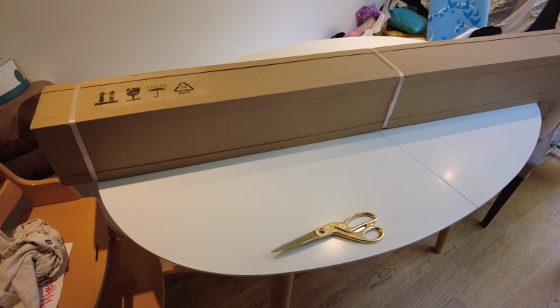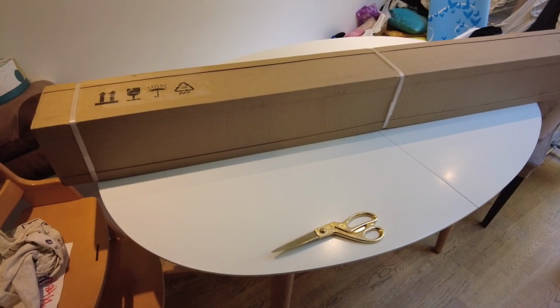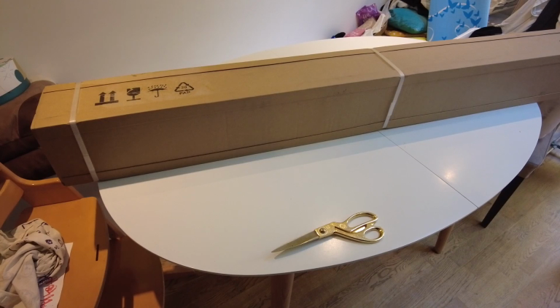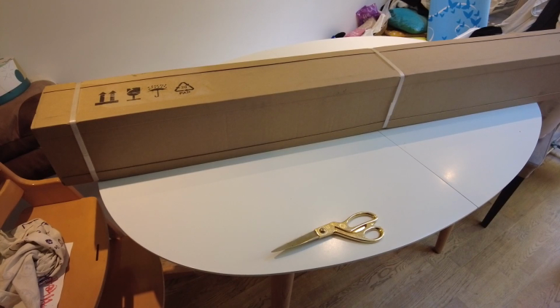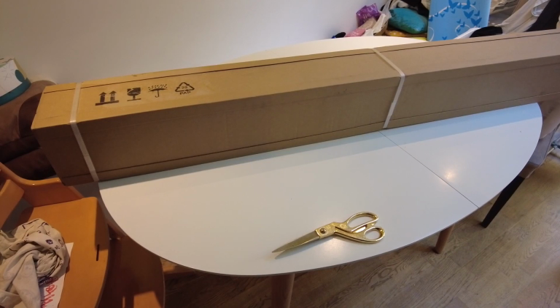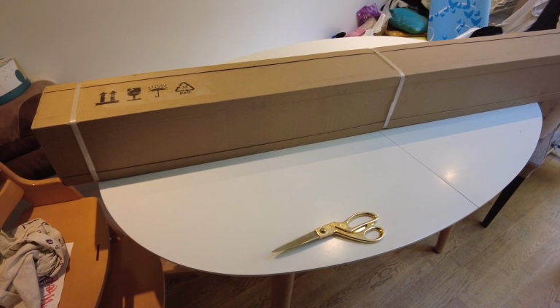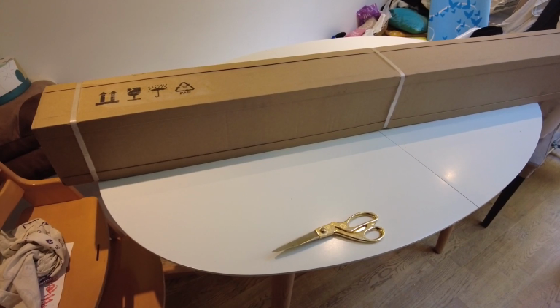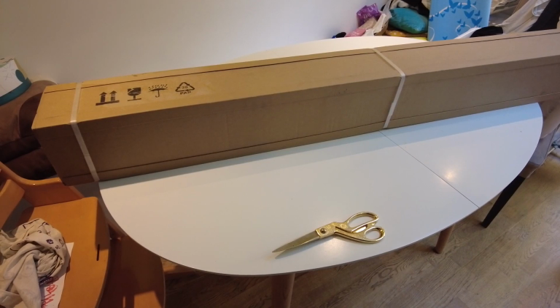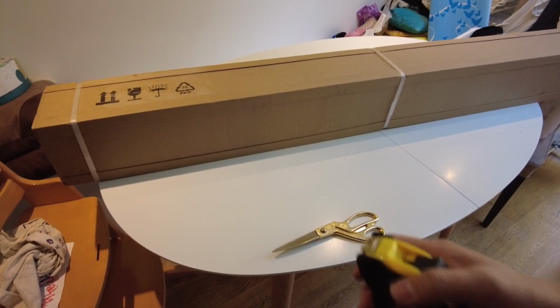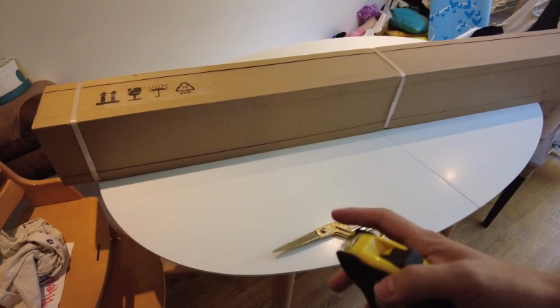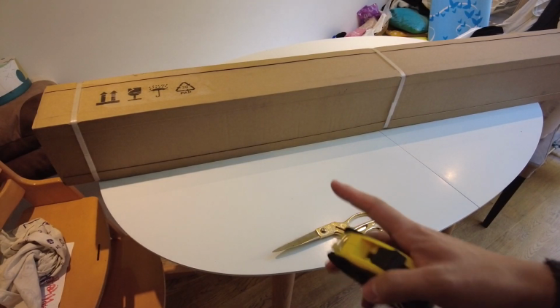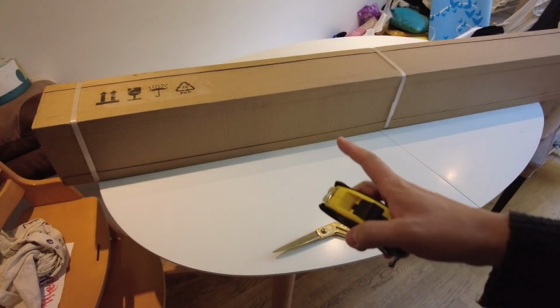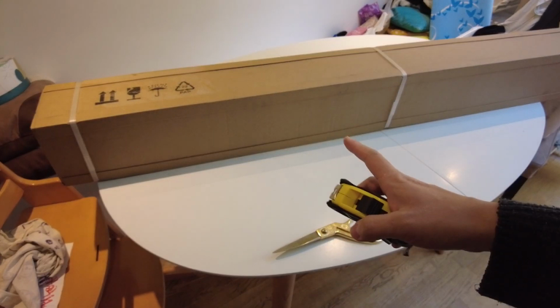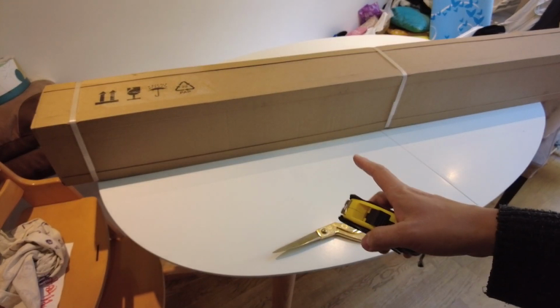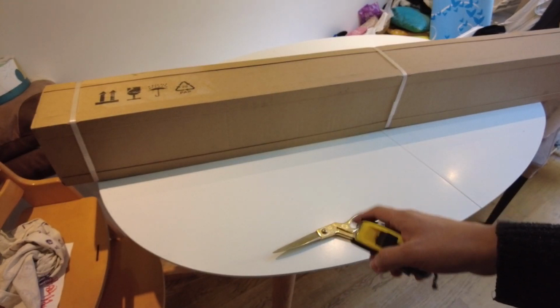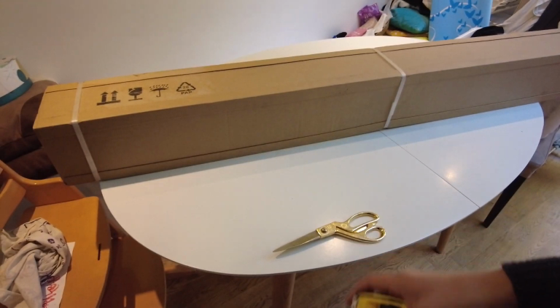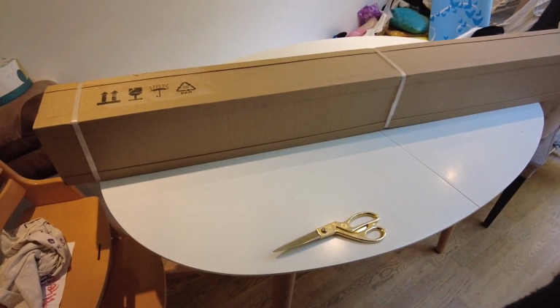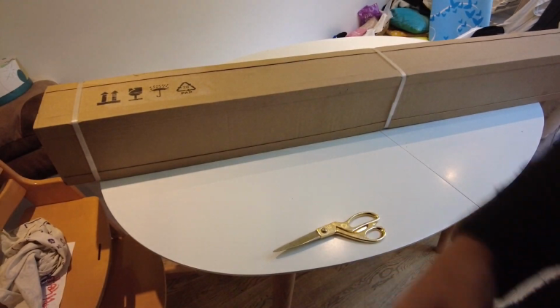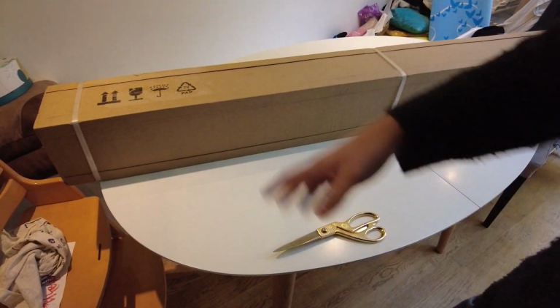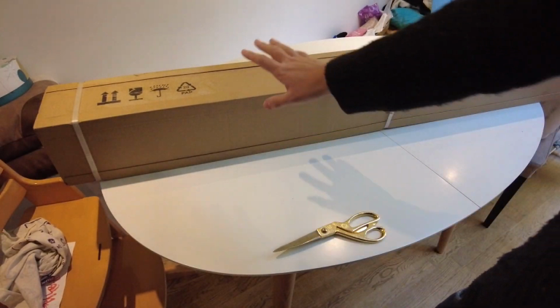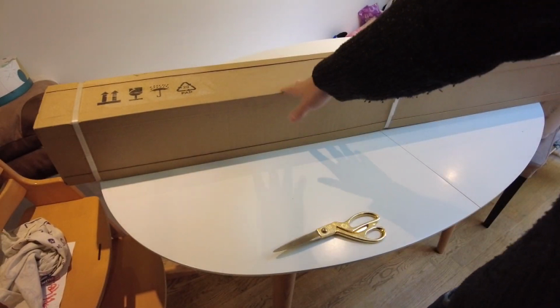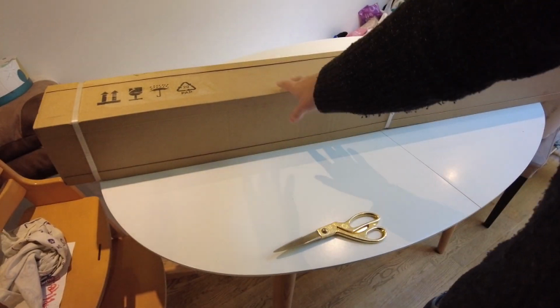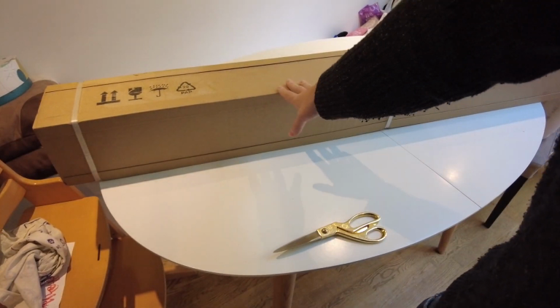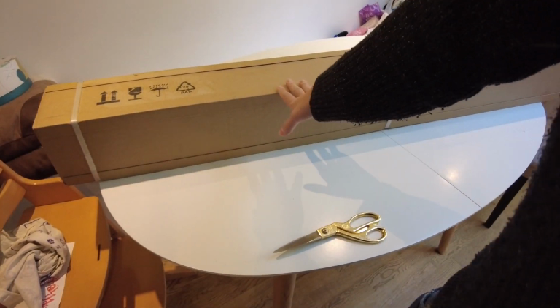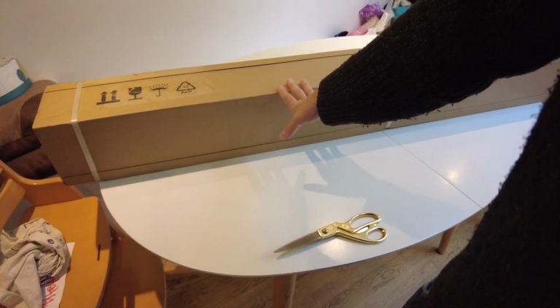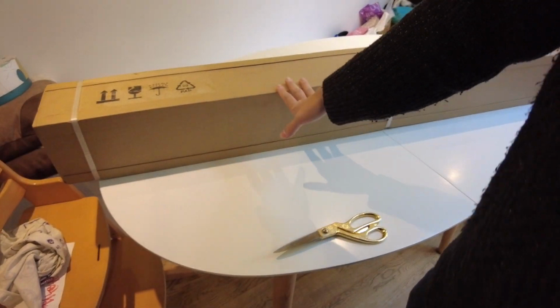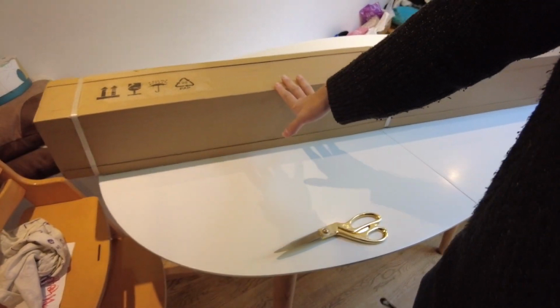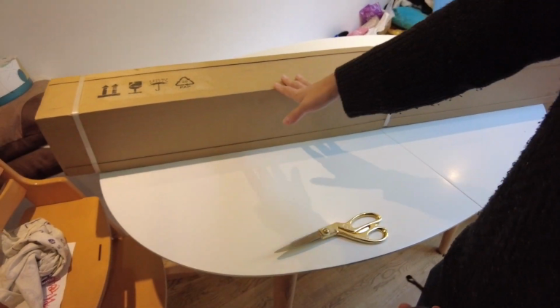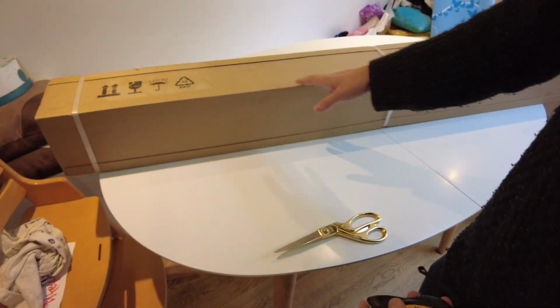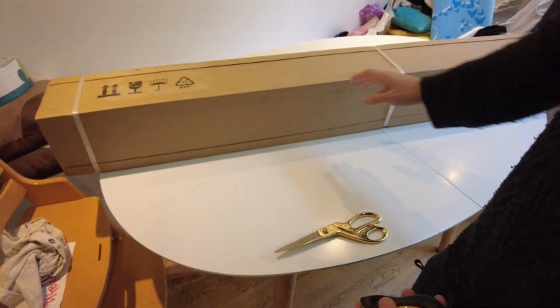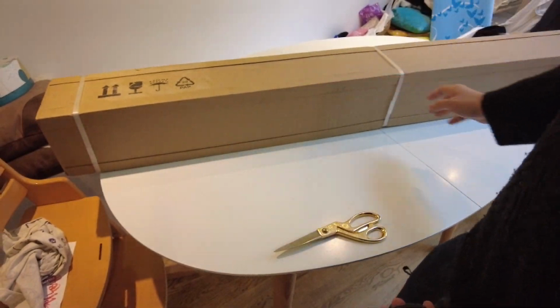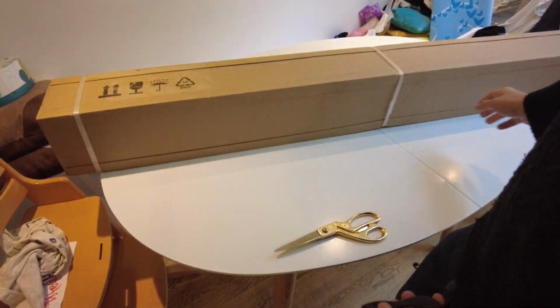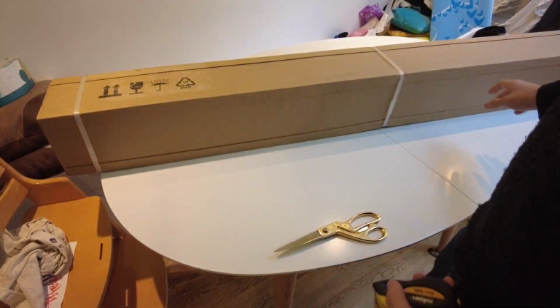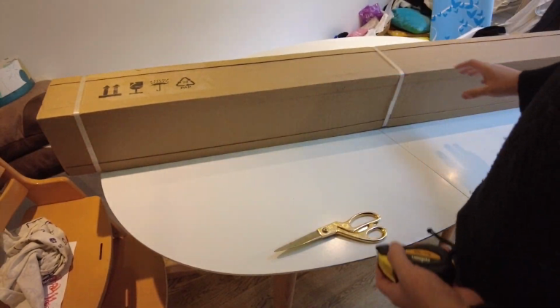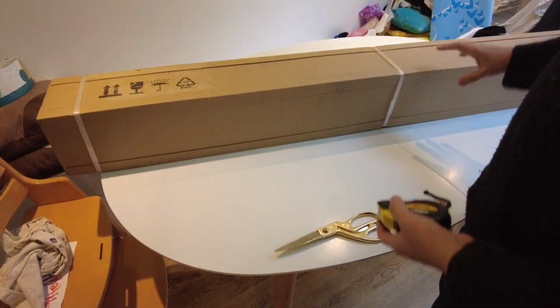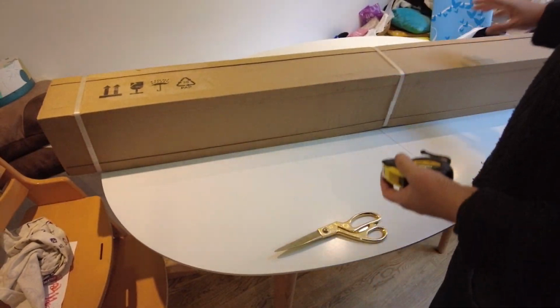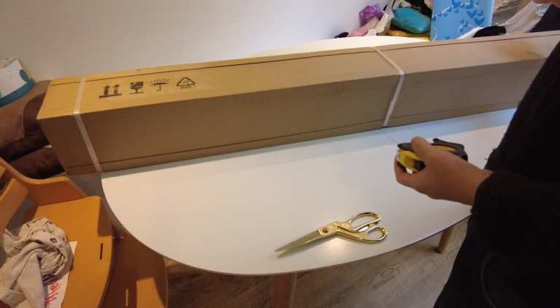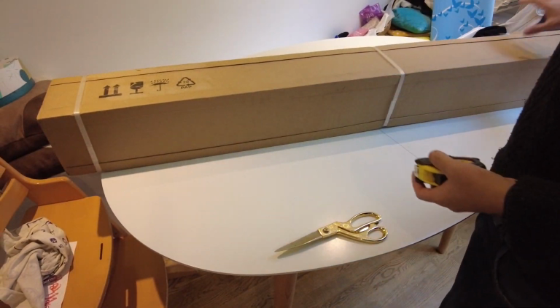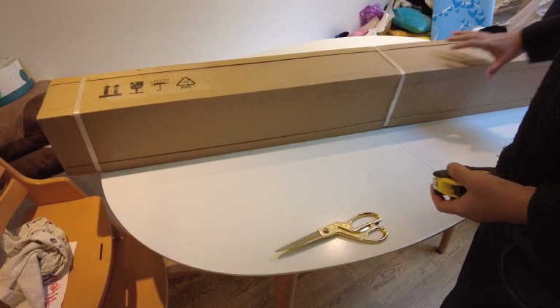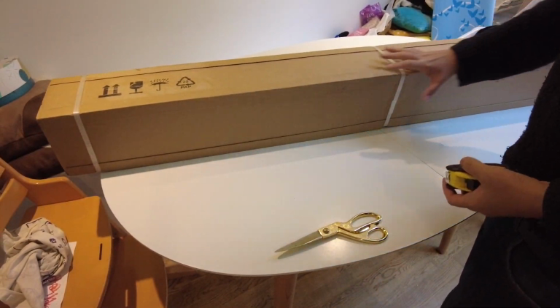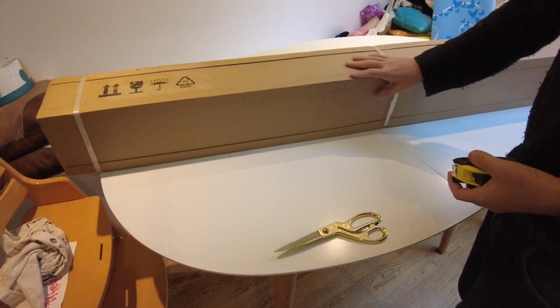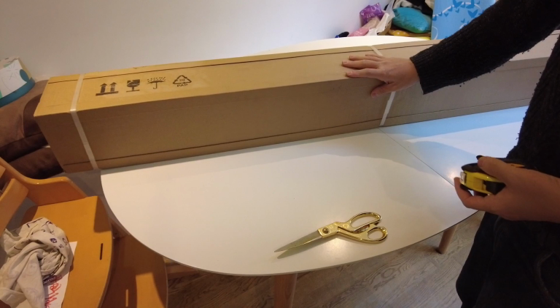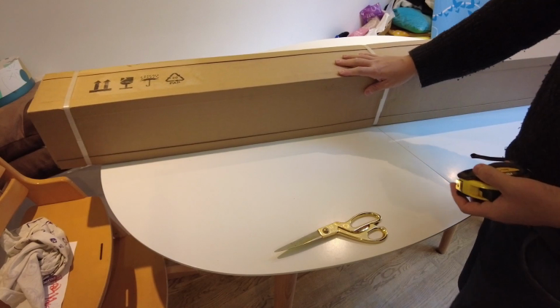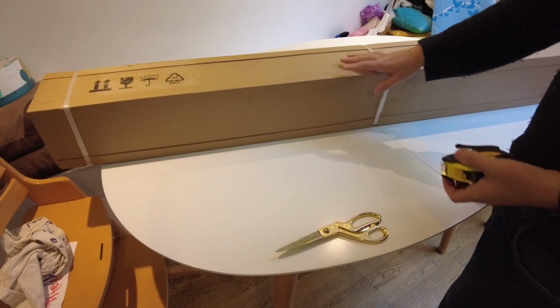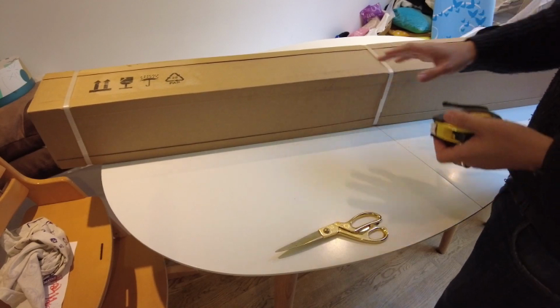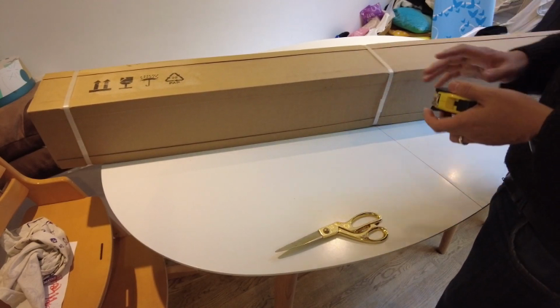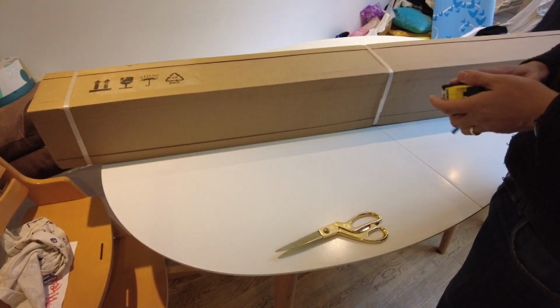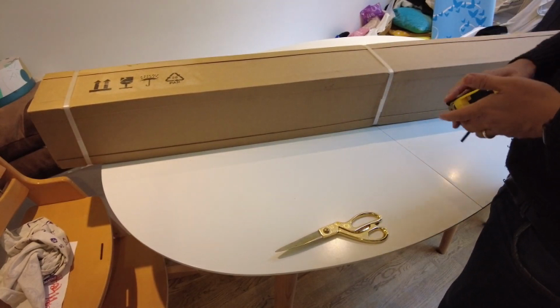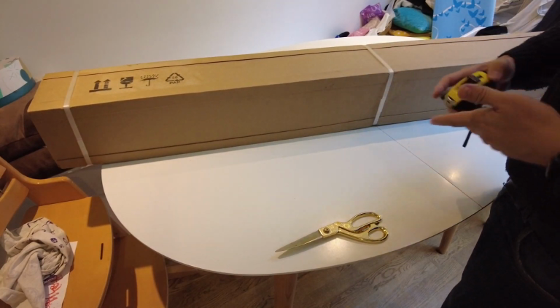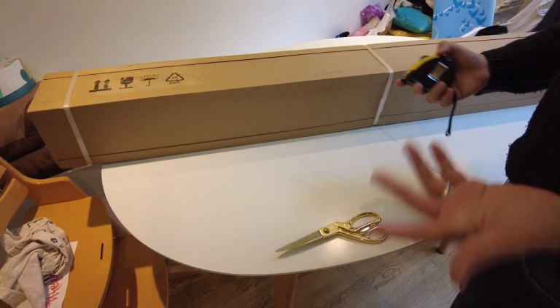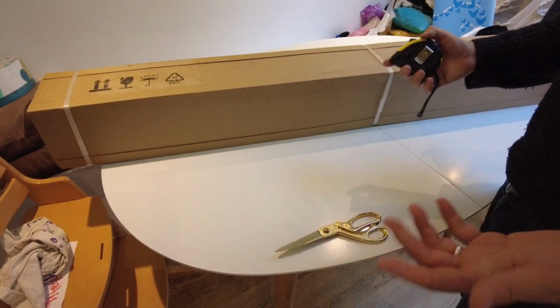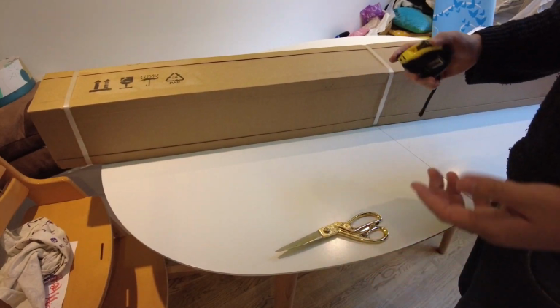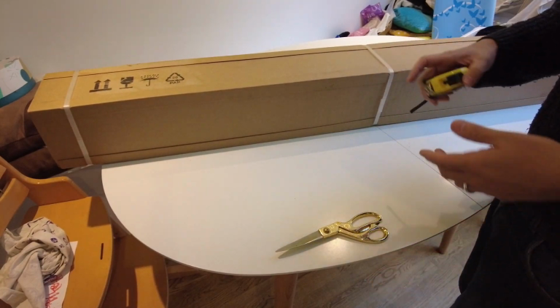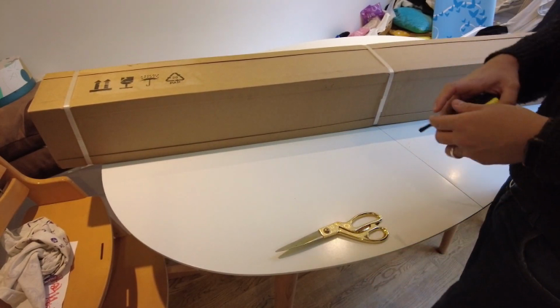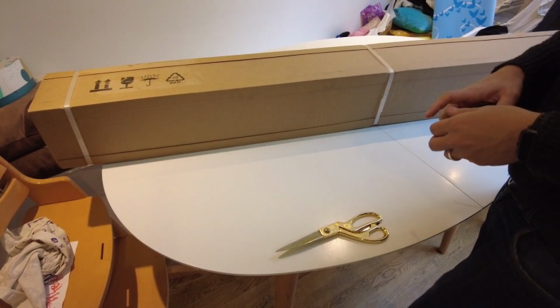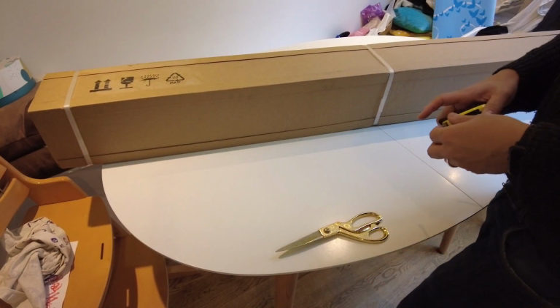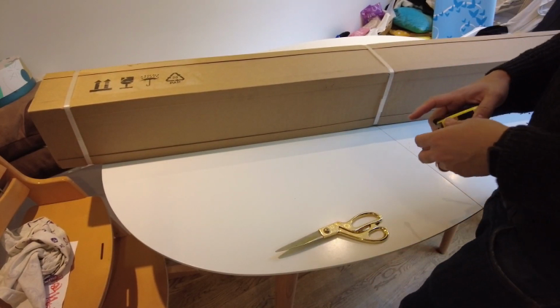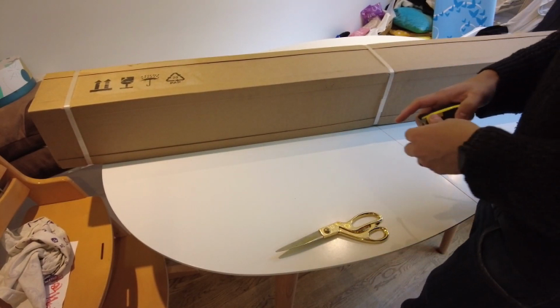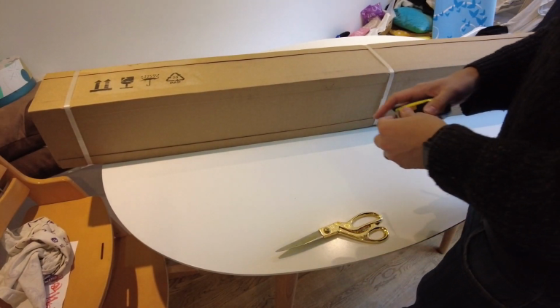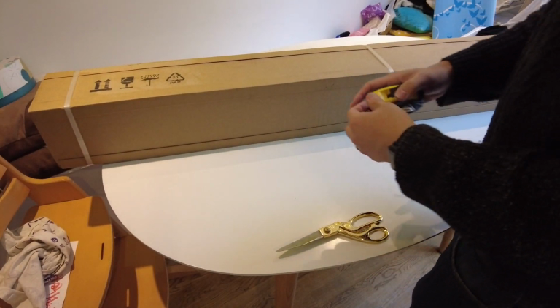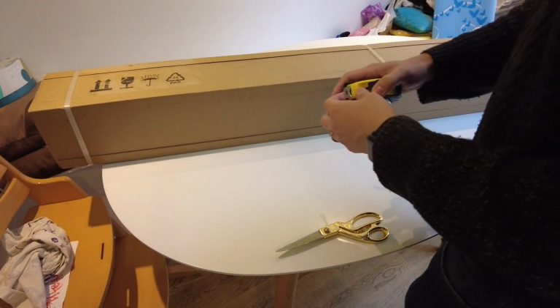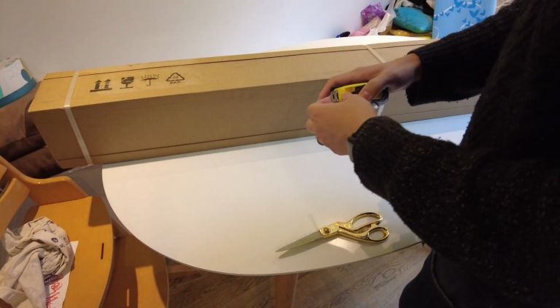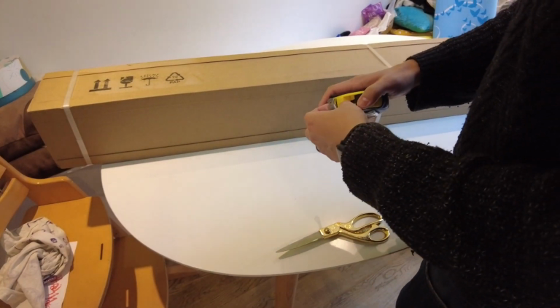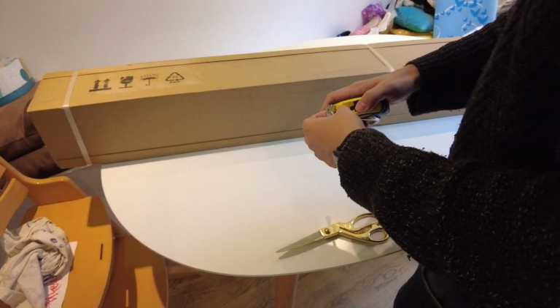Hey everyone, this is Andrew Tsai and welcome to my YouTube channel. Today I'm going to be unboxing this gigantic Elgato green screen and doing a quick overview of it.